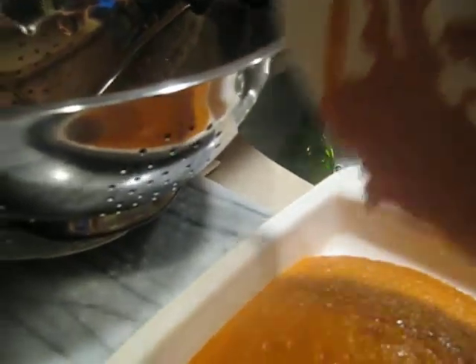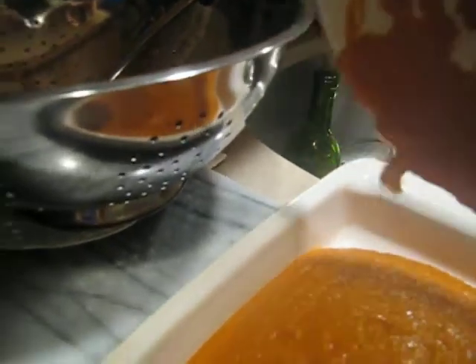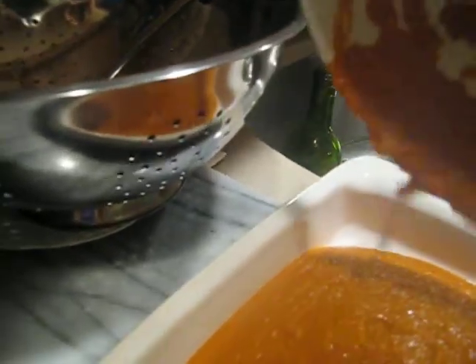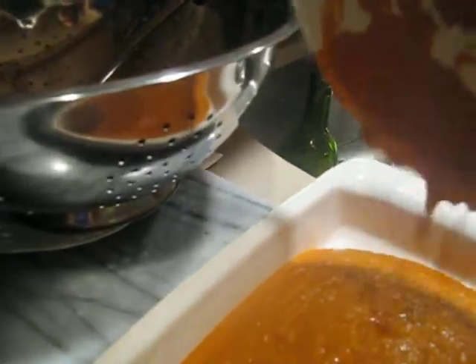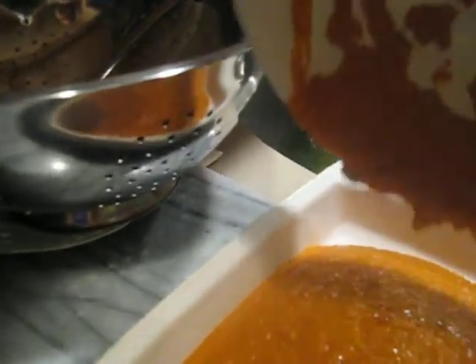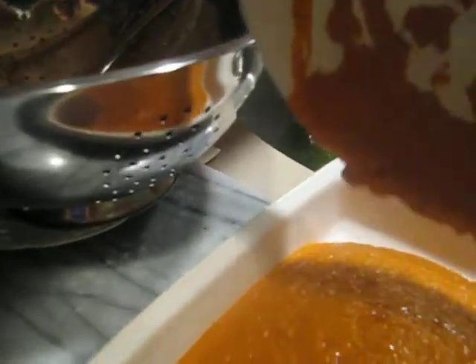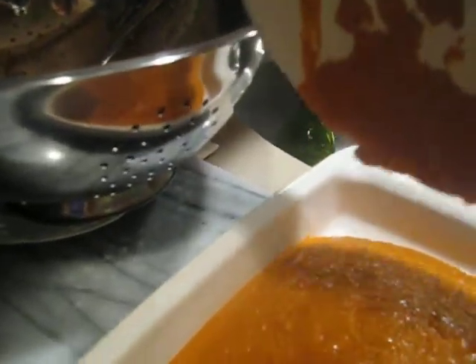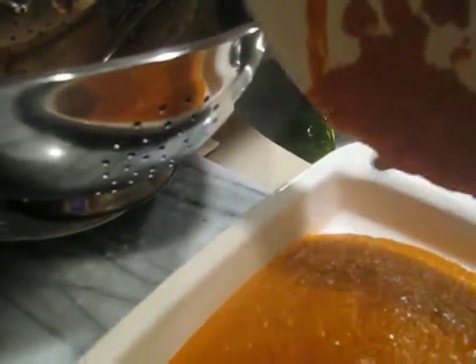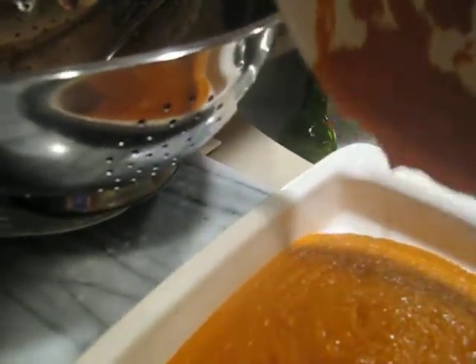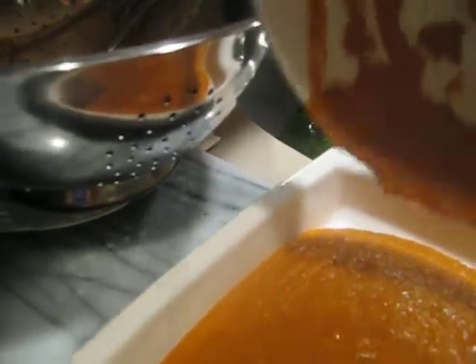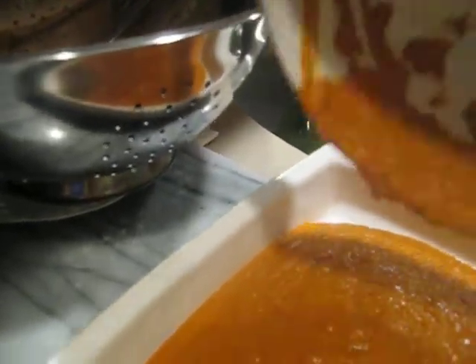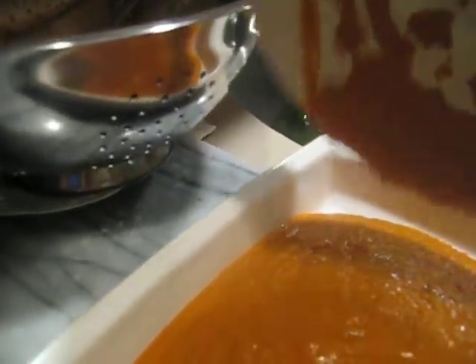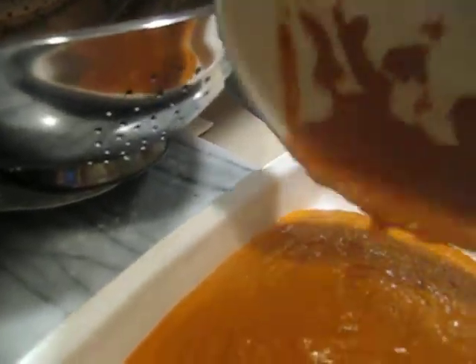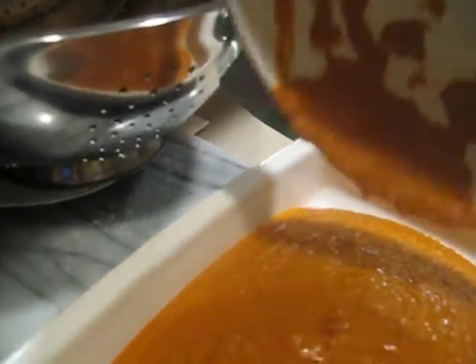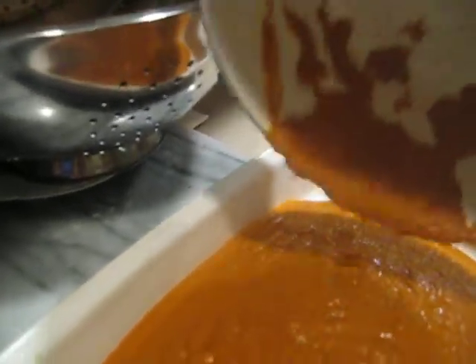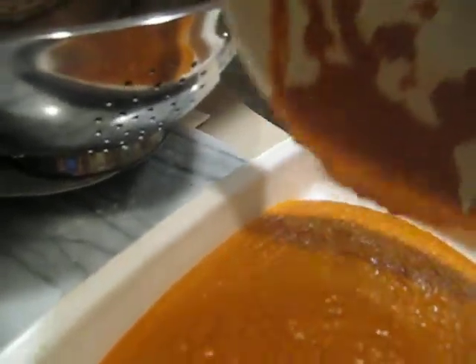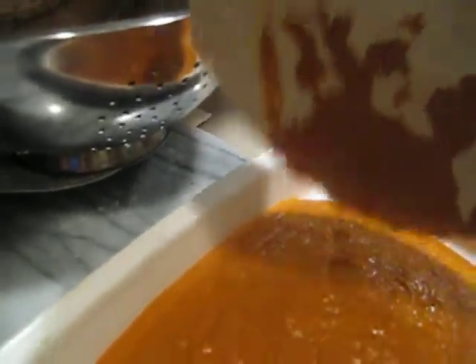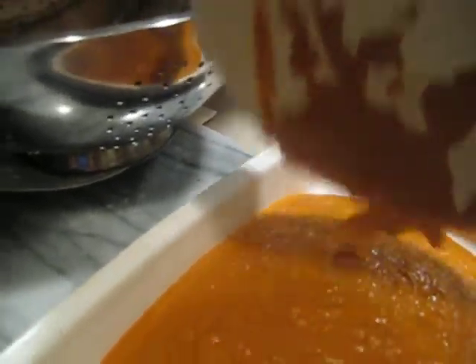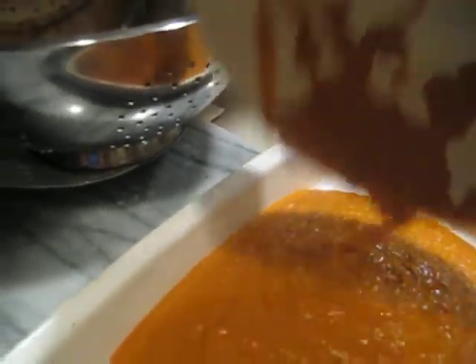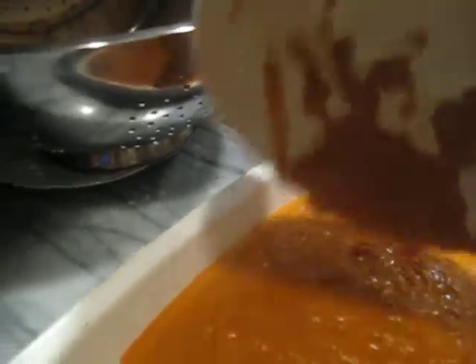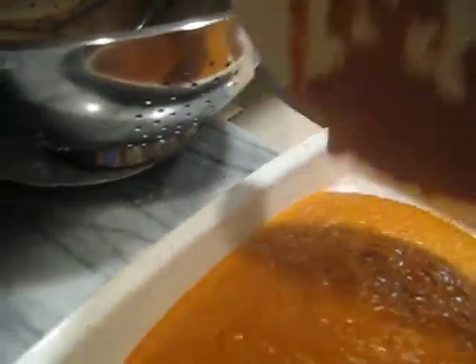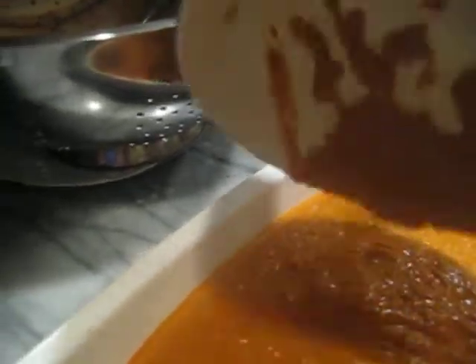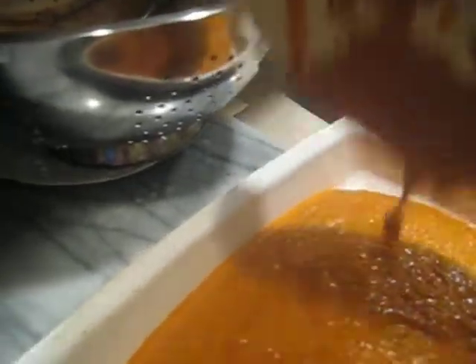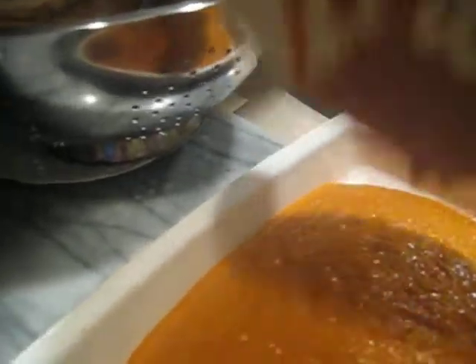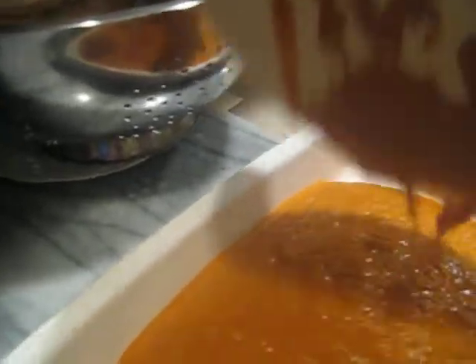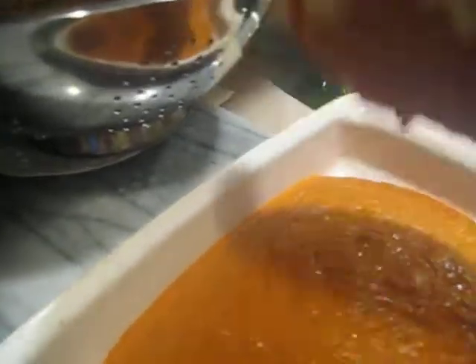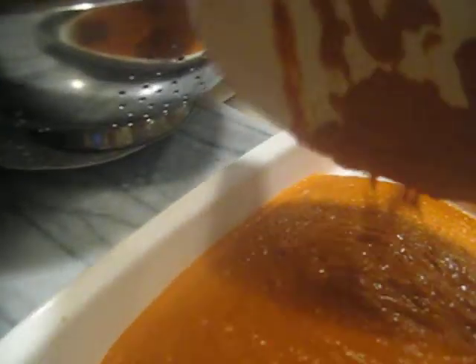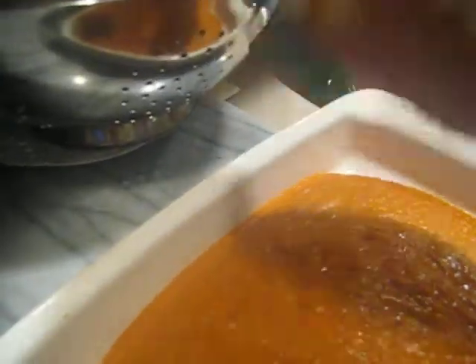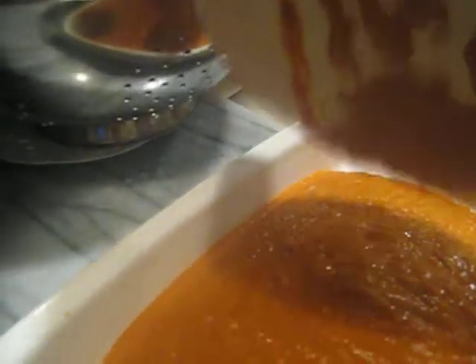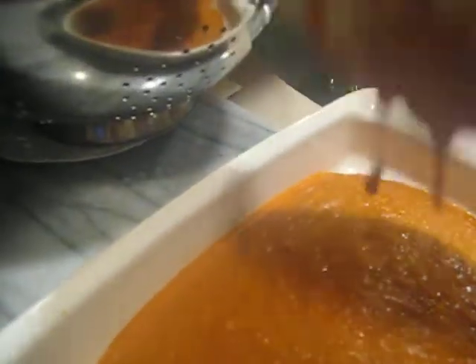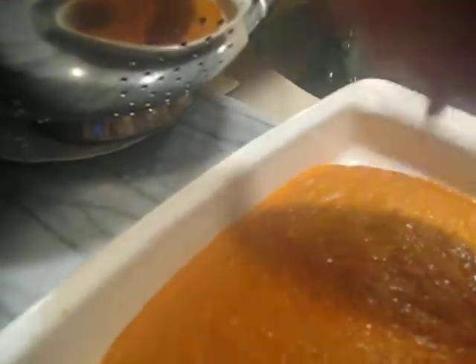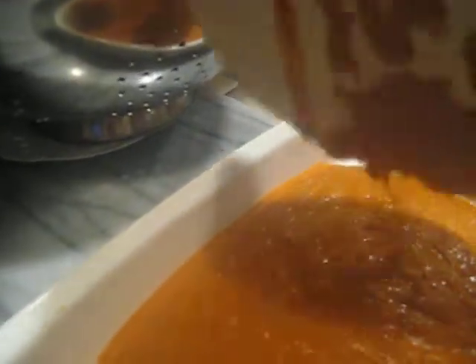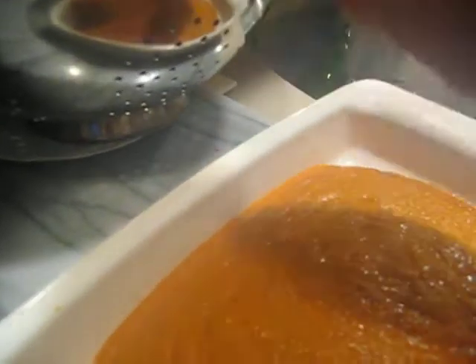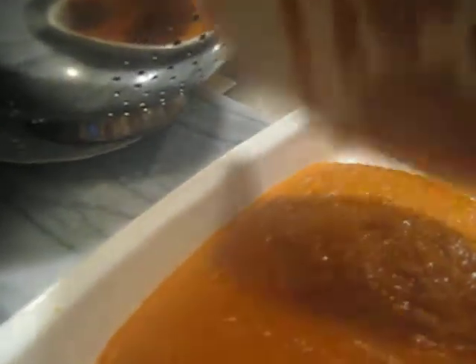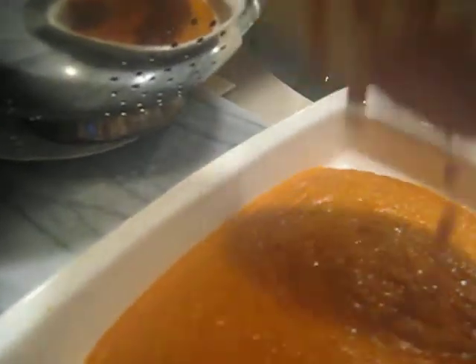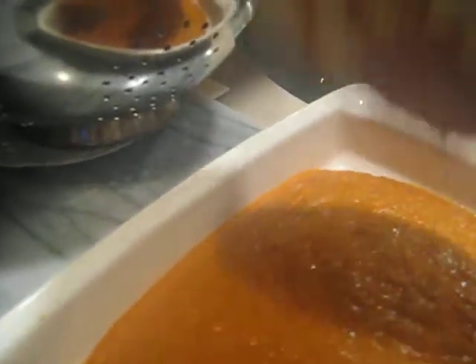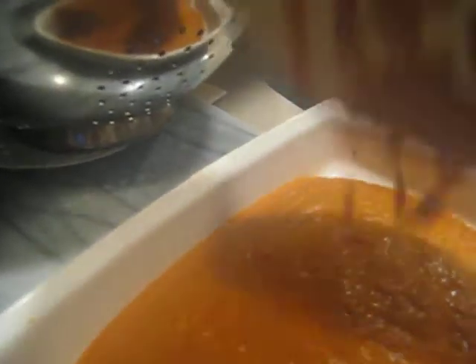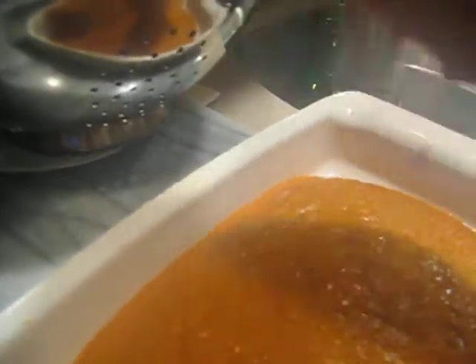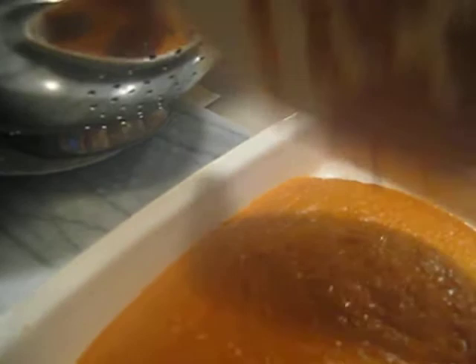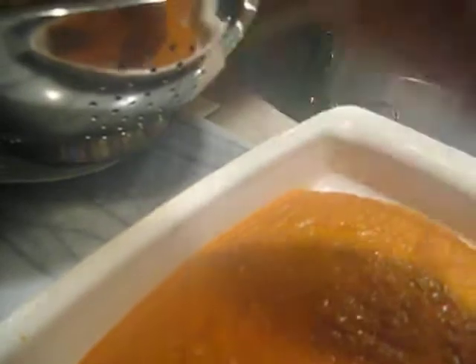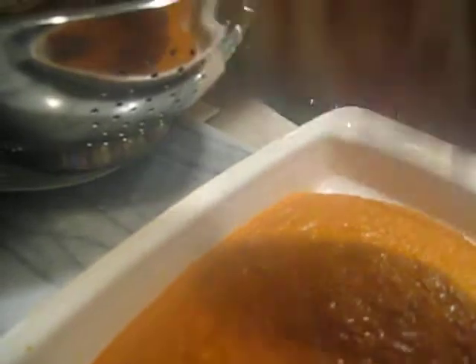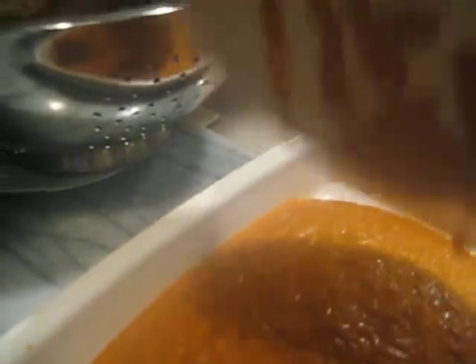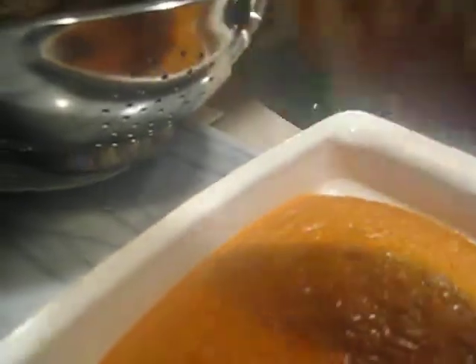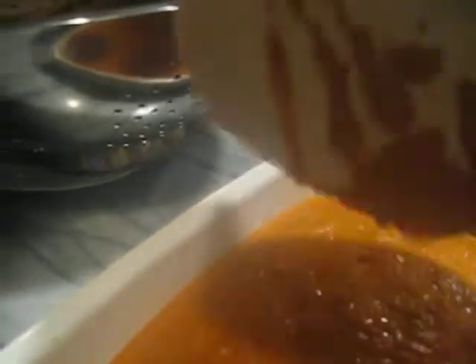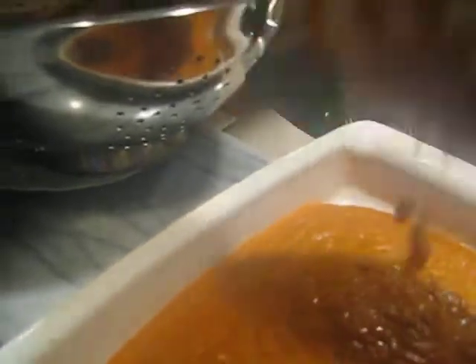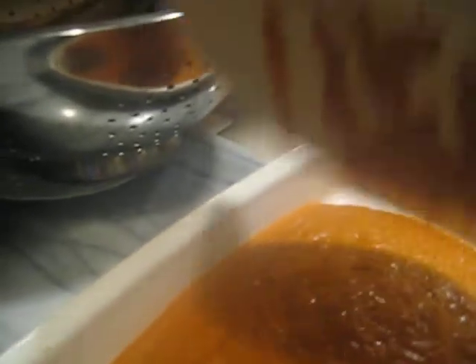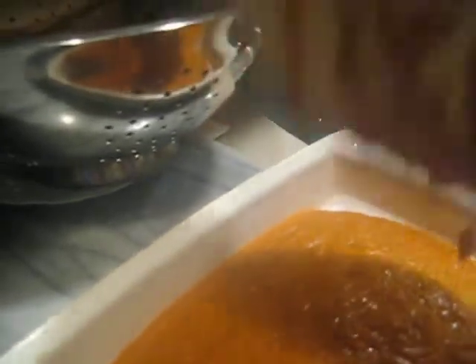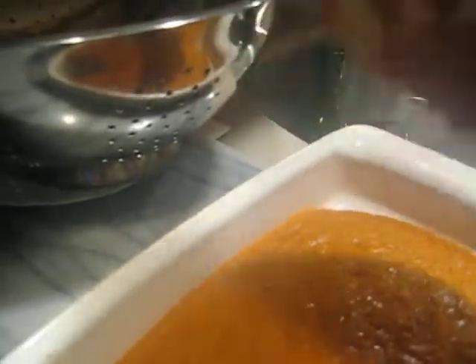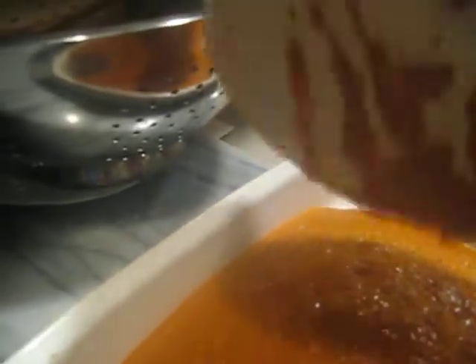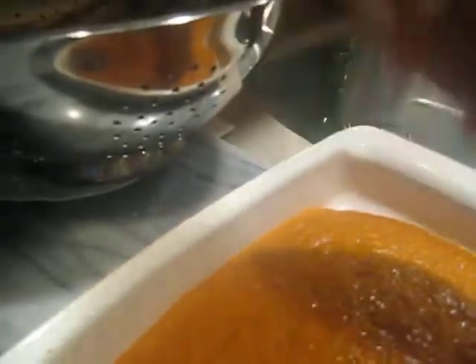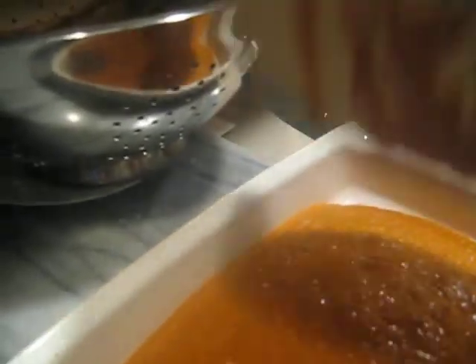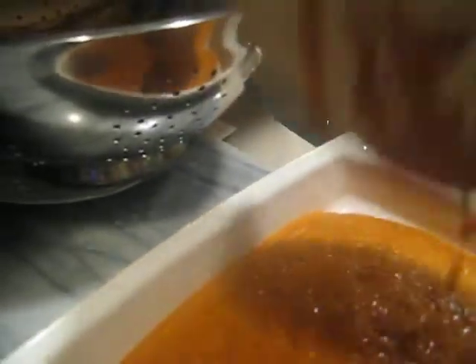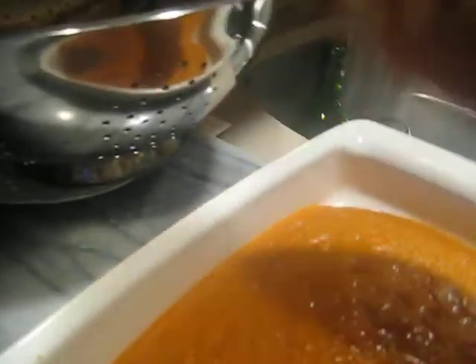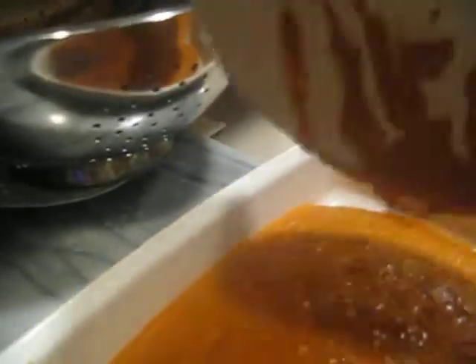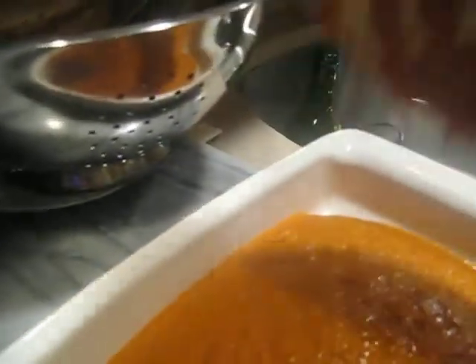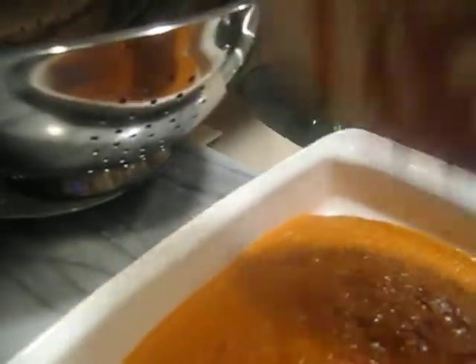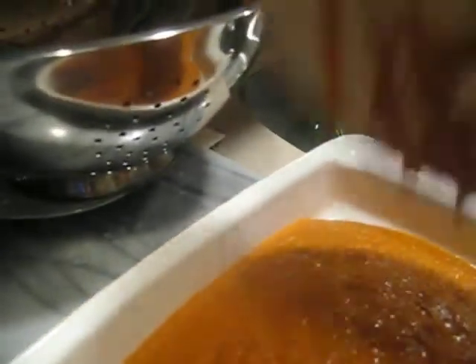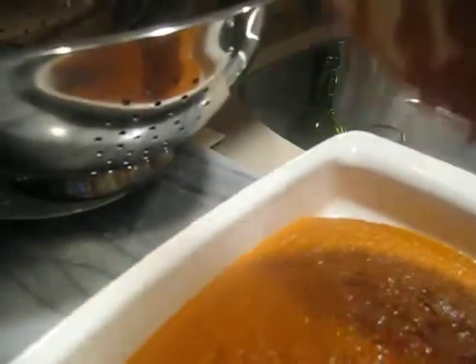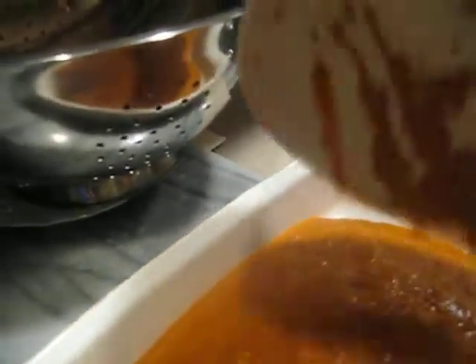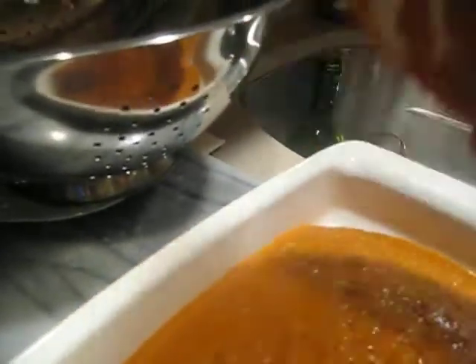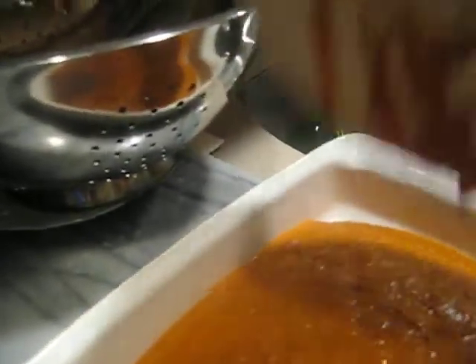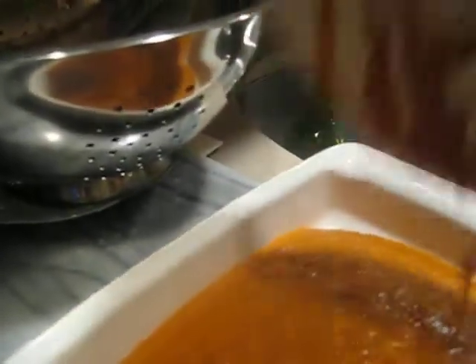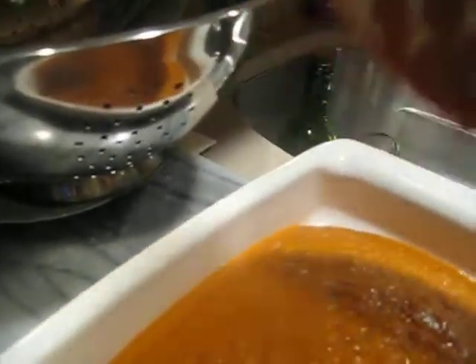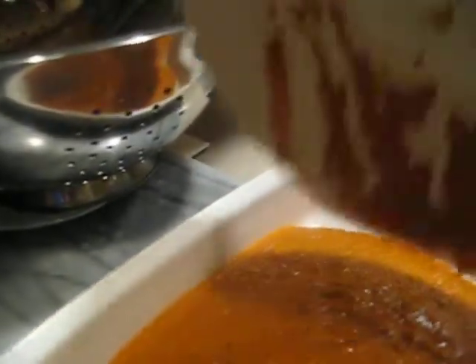You want to do the sauce first. I still have the stuff cooking so you can kind of see, and then you're going to shake this a bit.